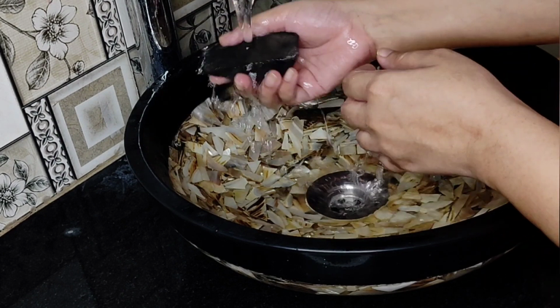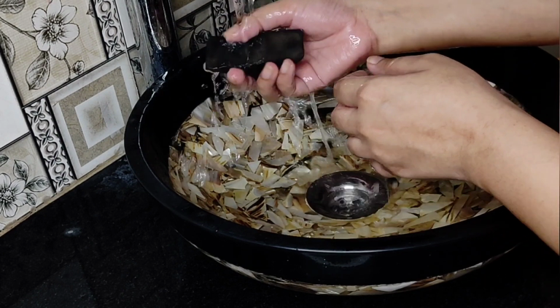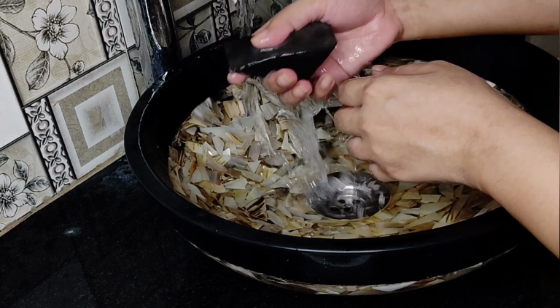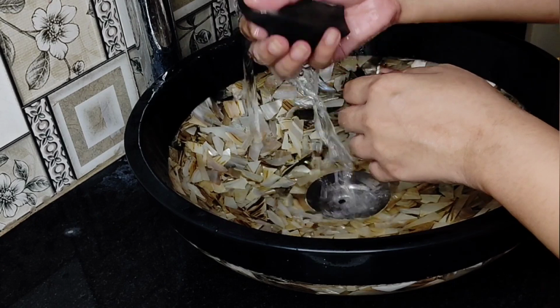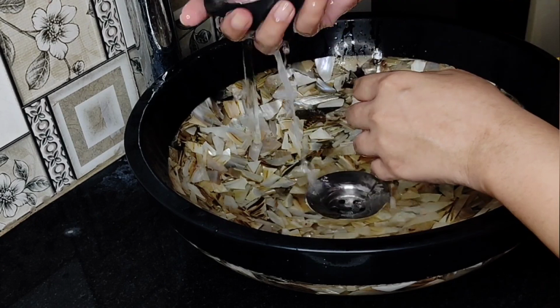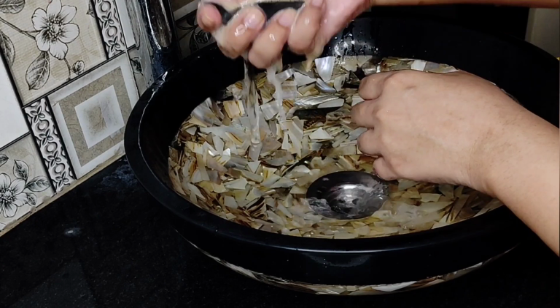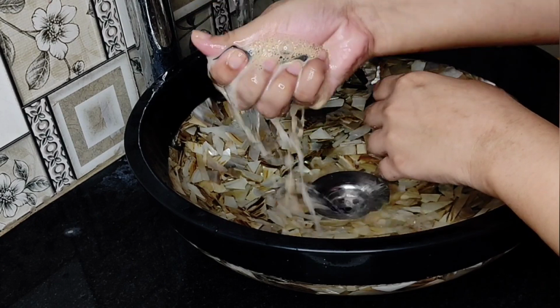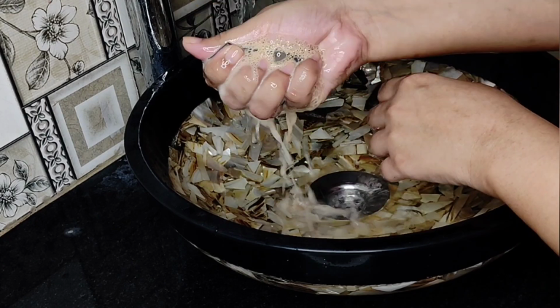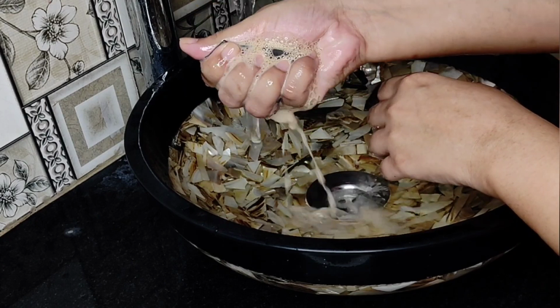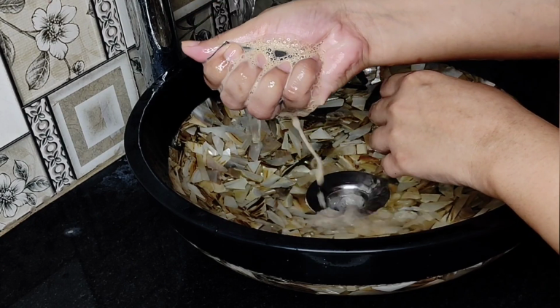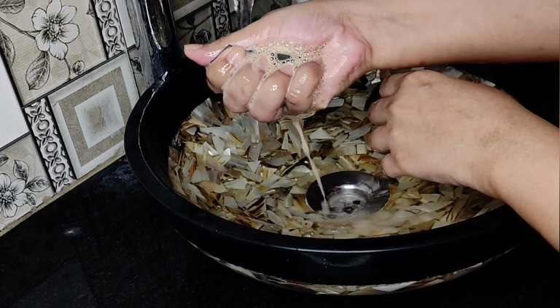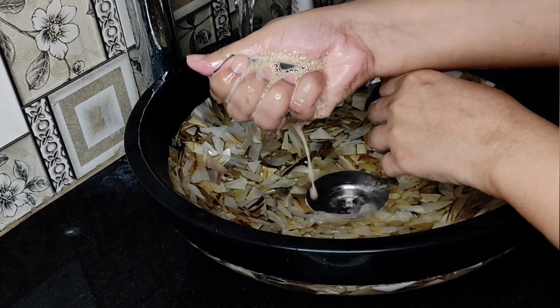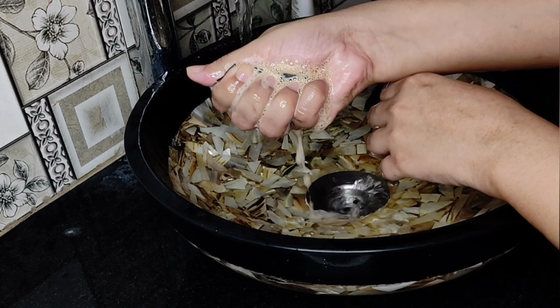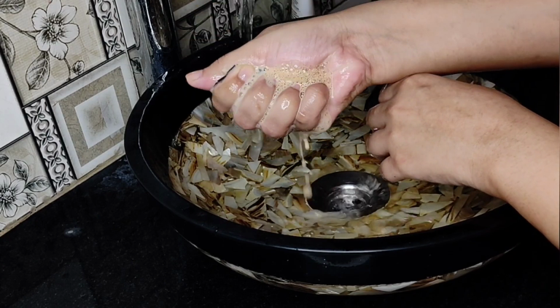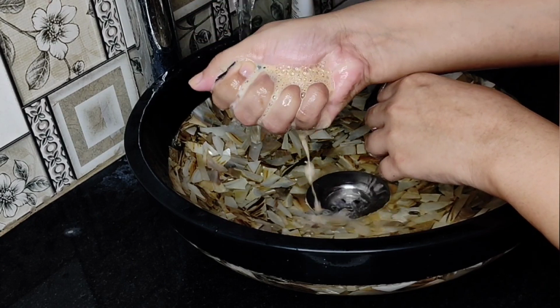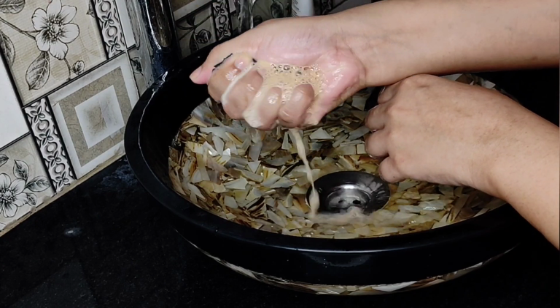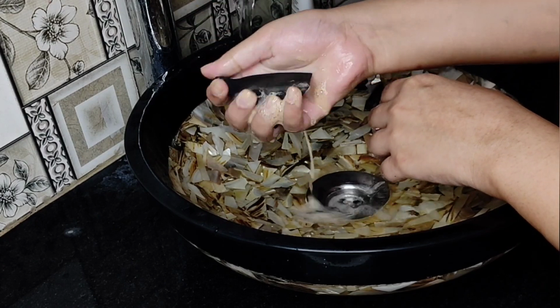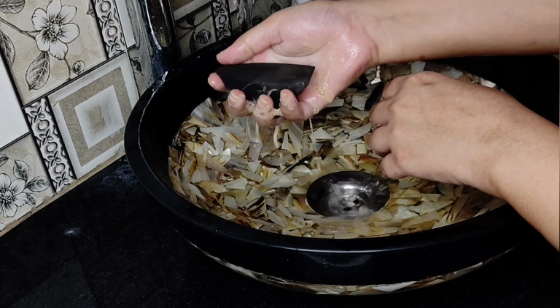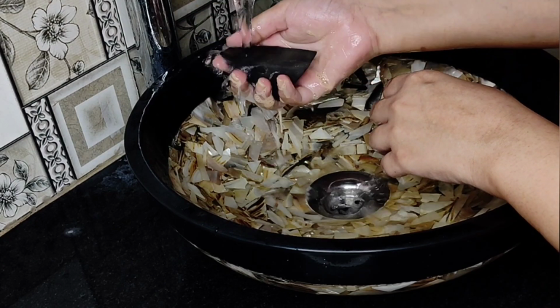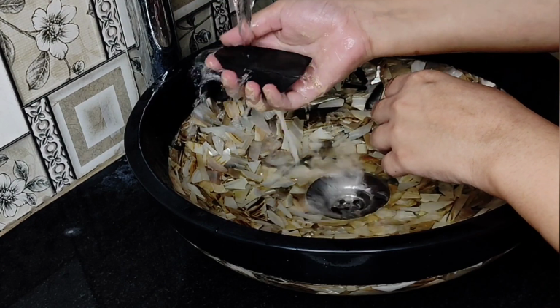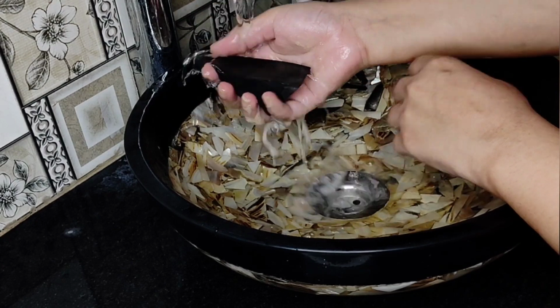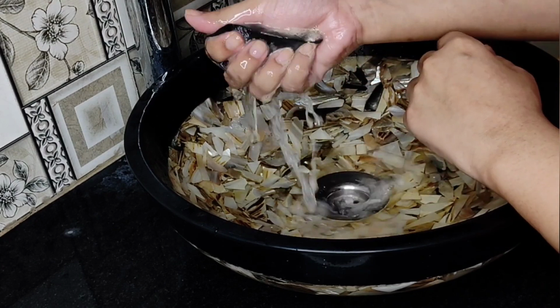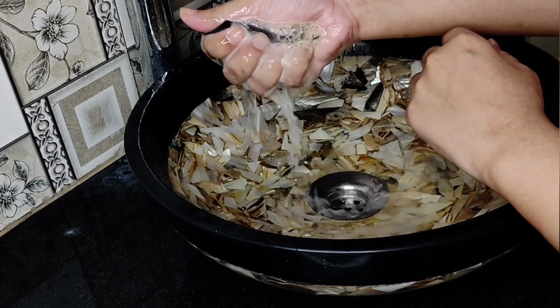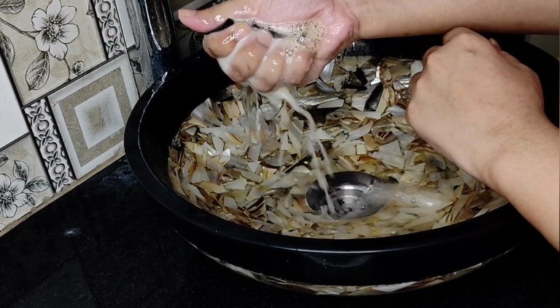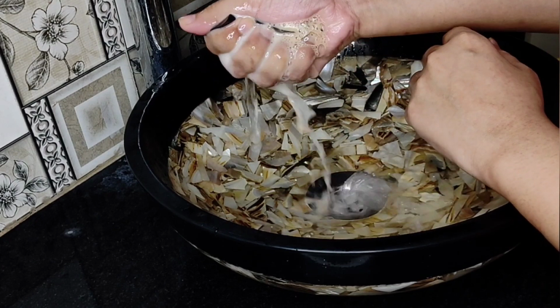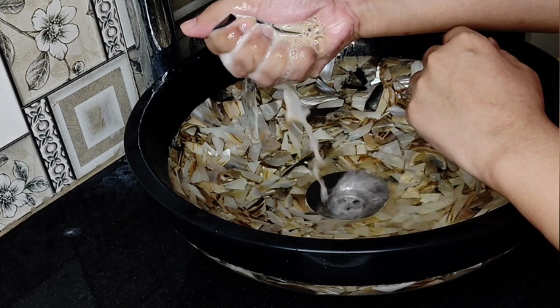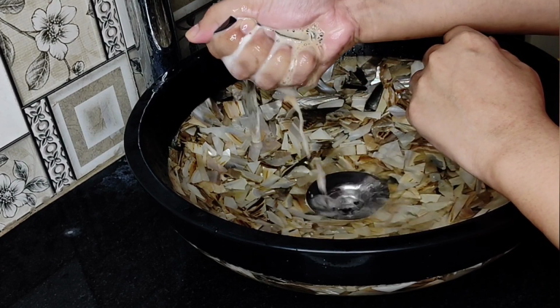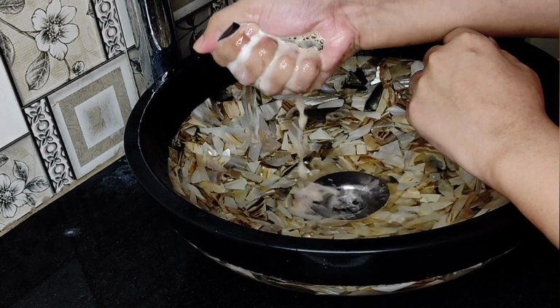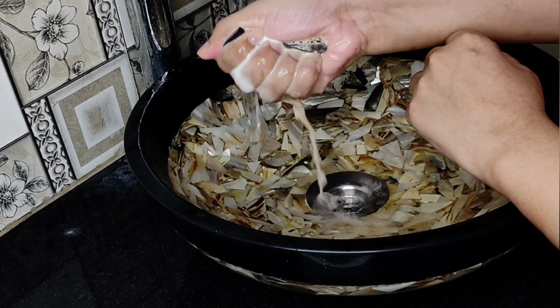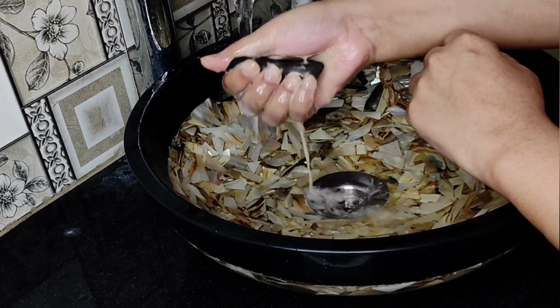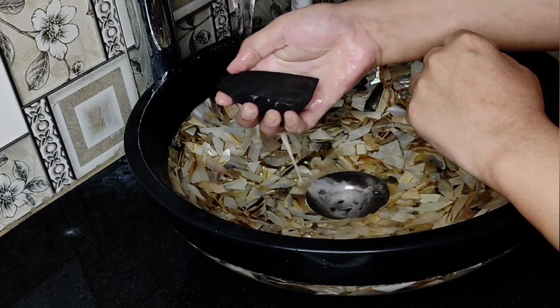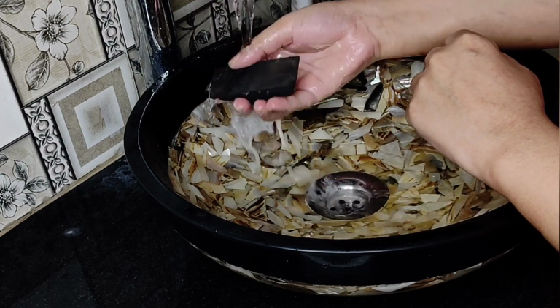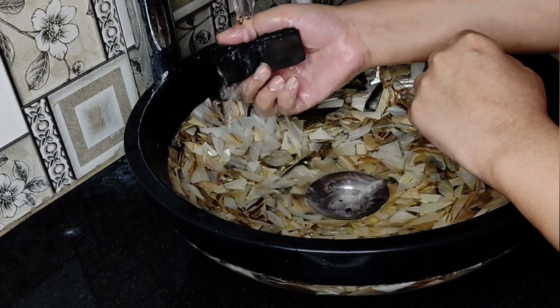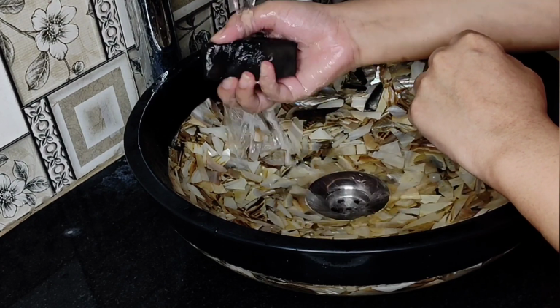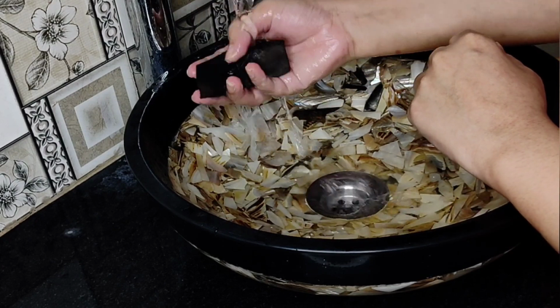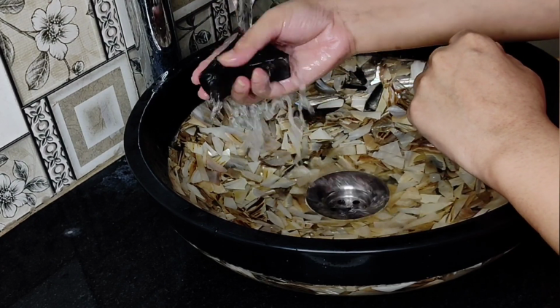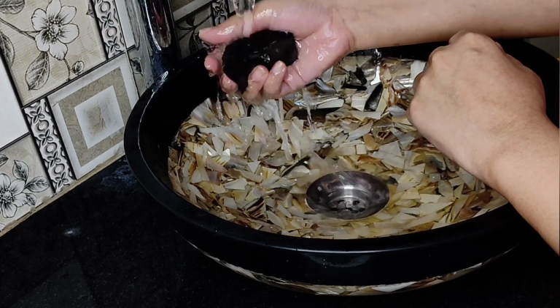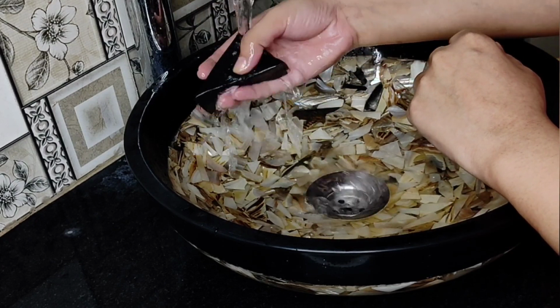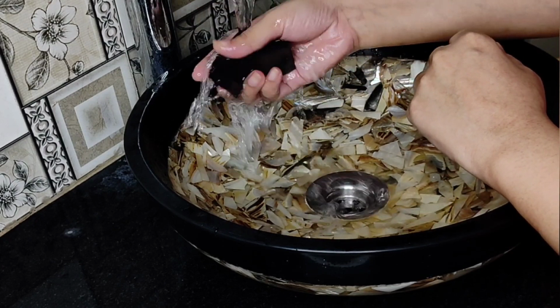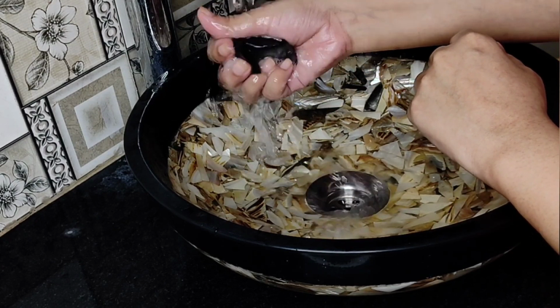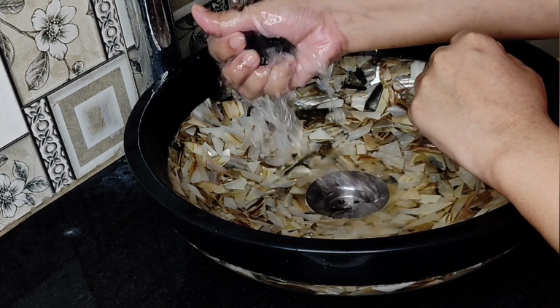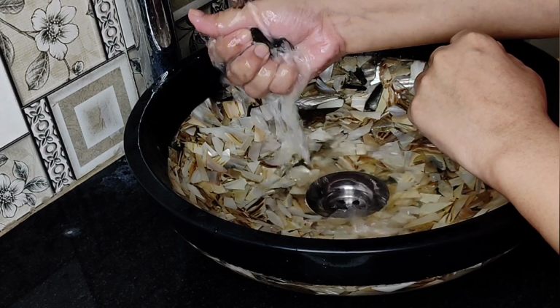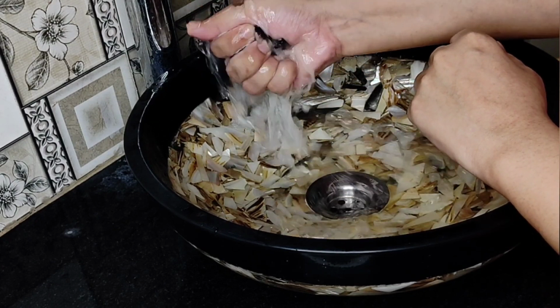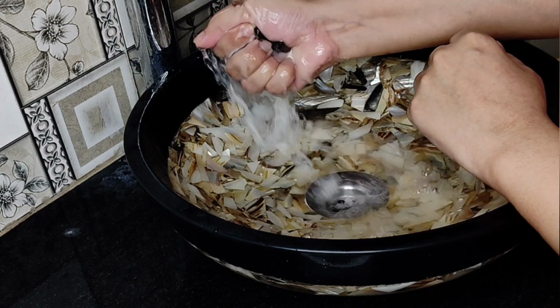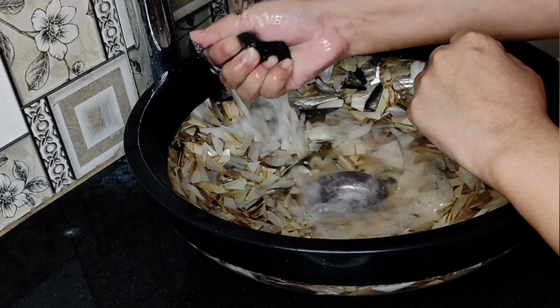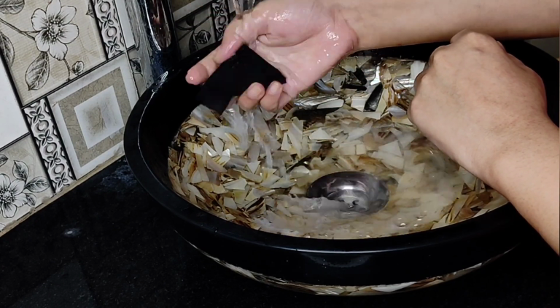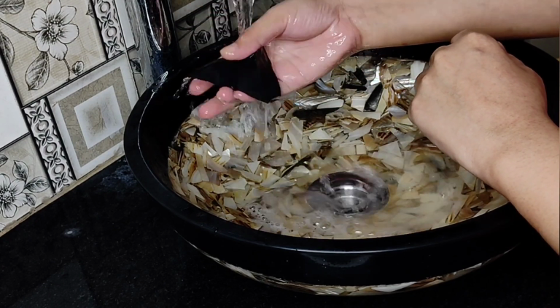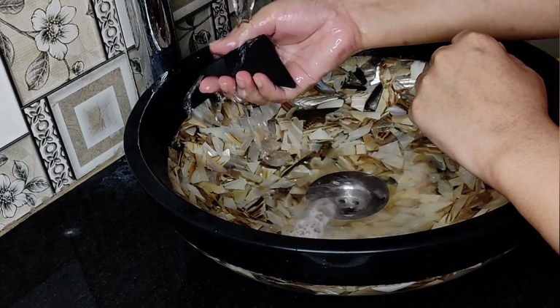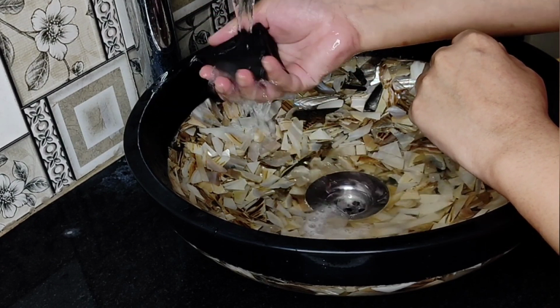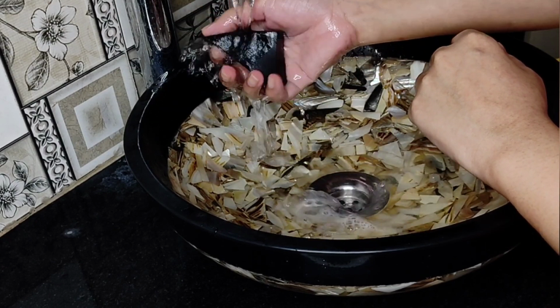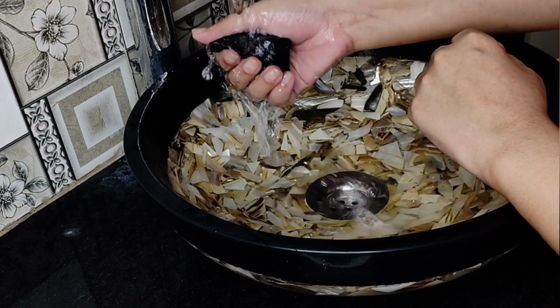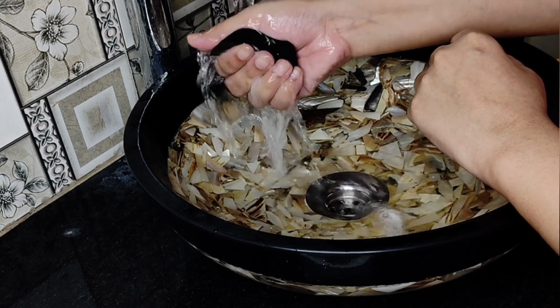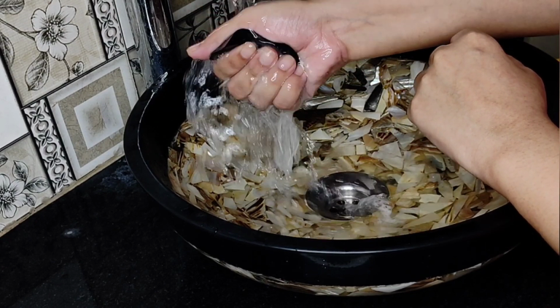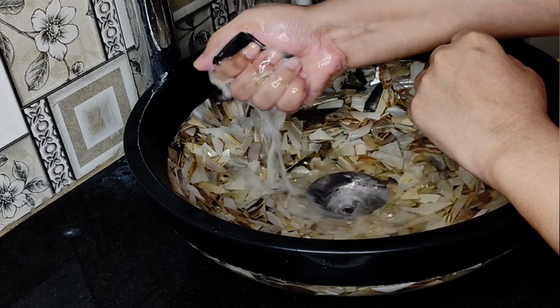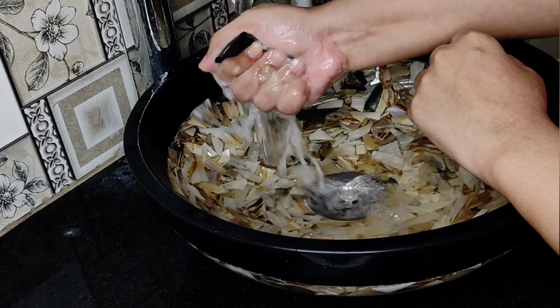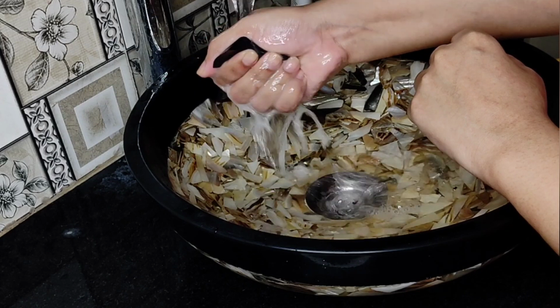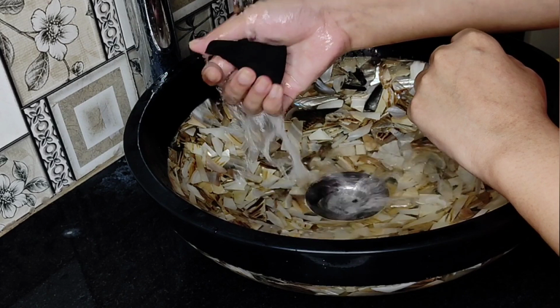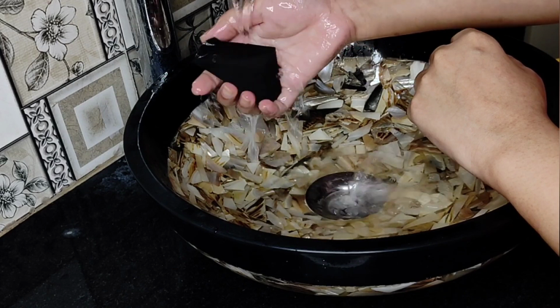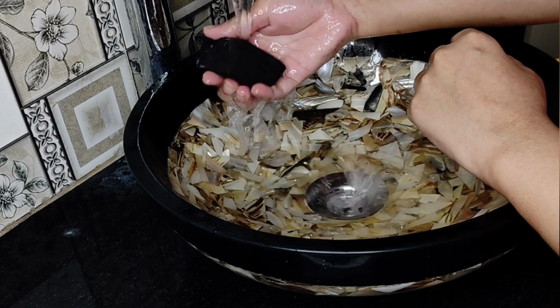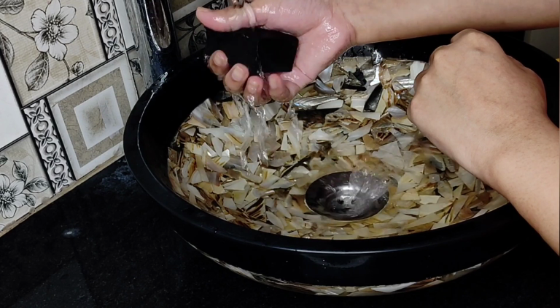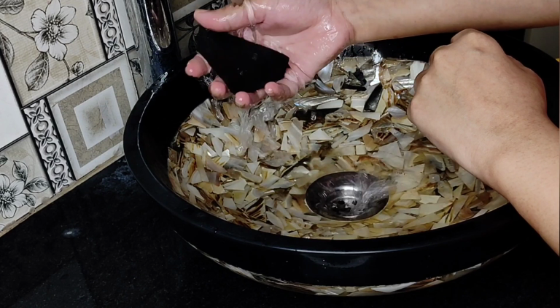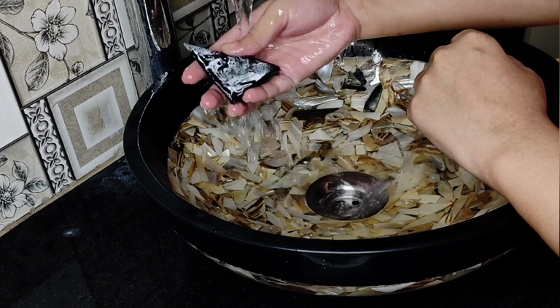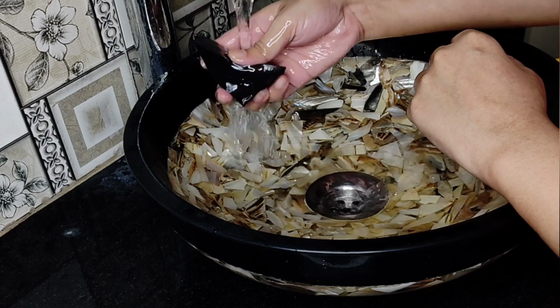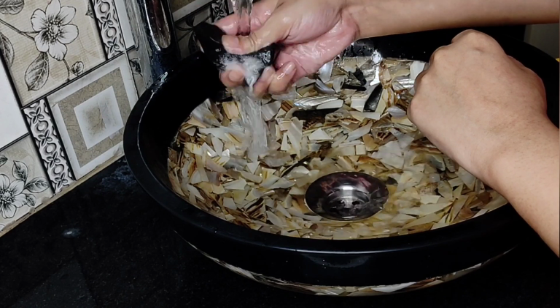Using a hand wash for beauty blenders is really, really important. I'll massage it very gently and press it in the water until the product comes out.